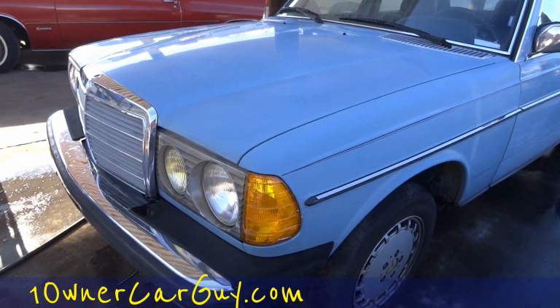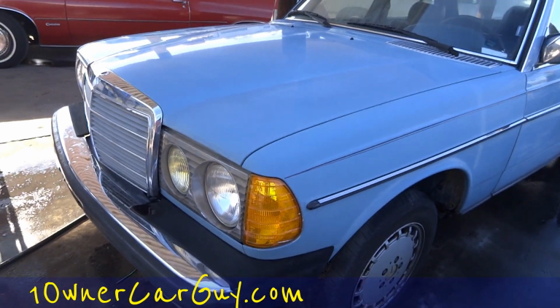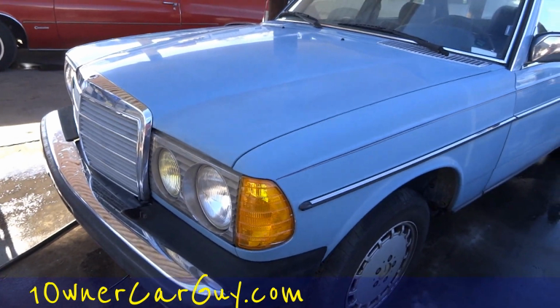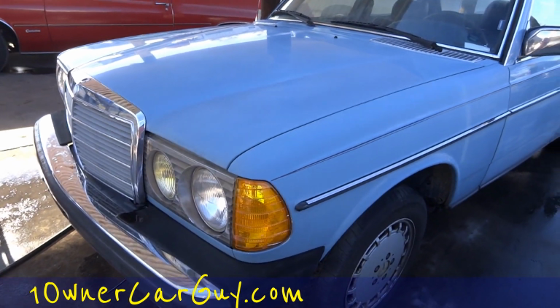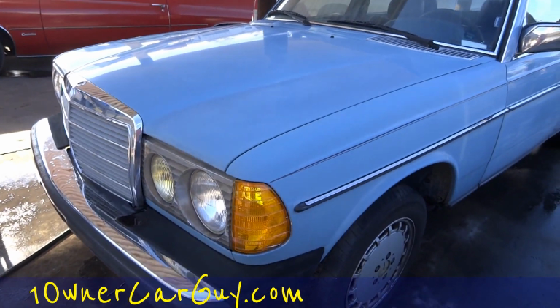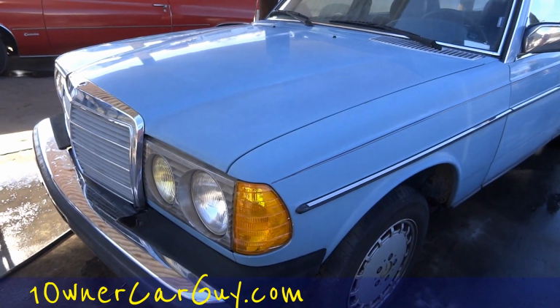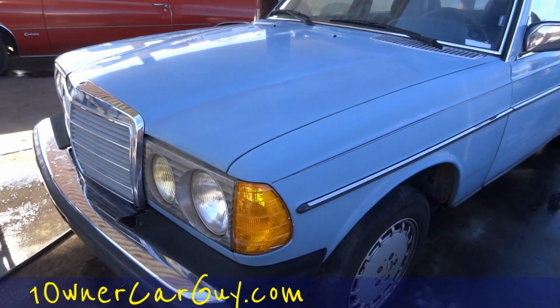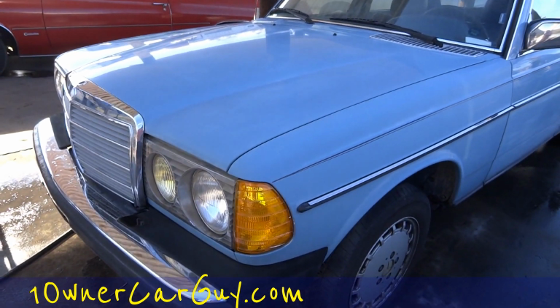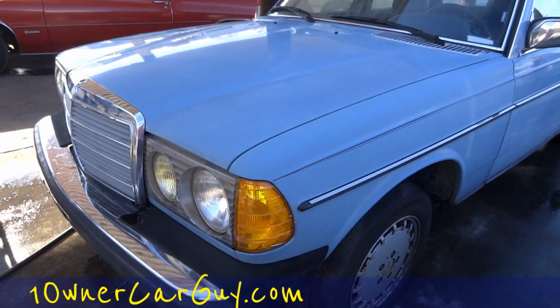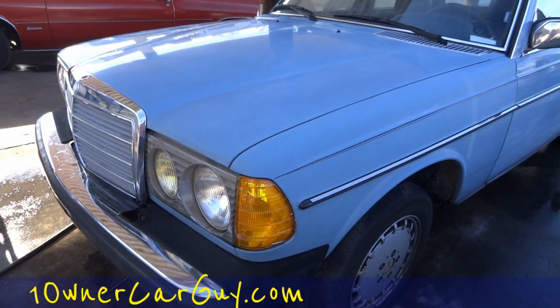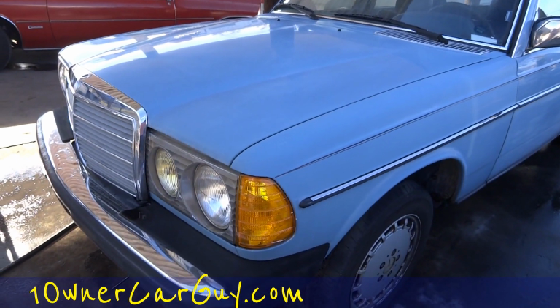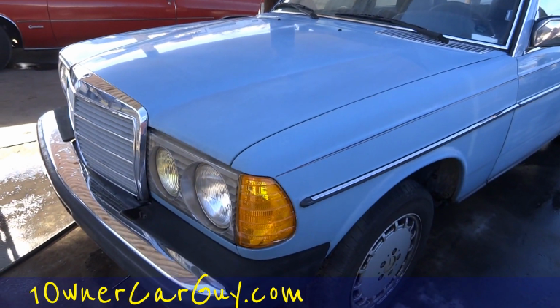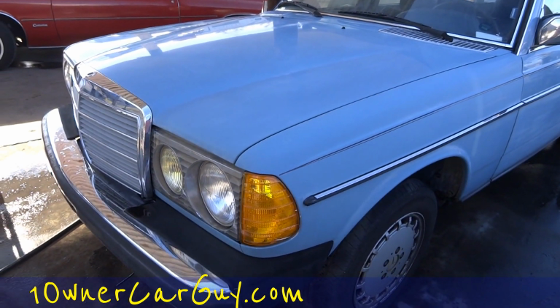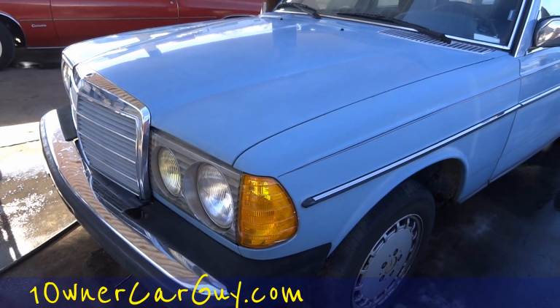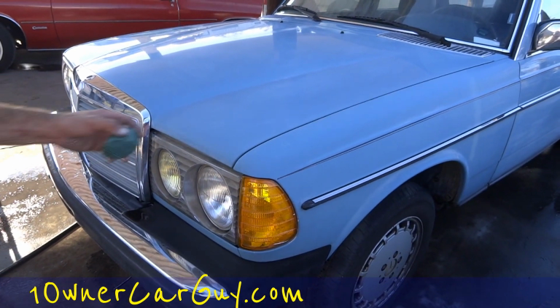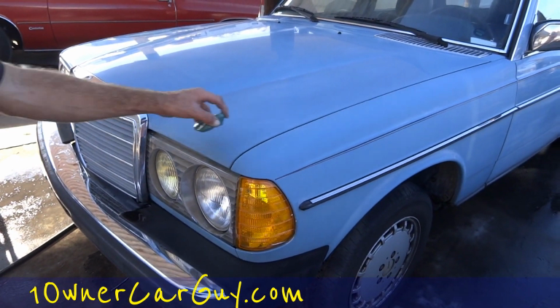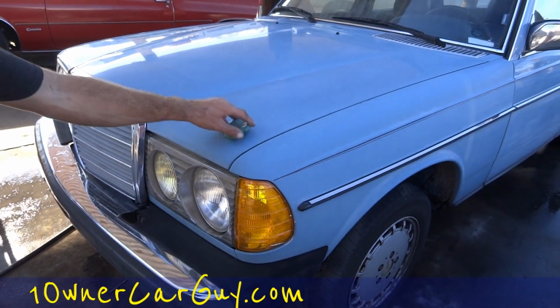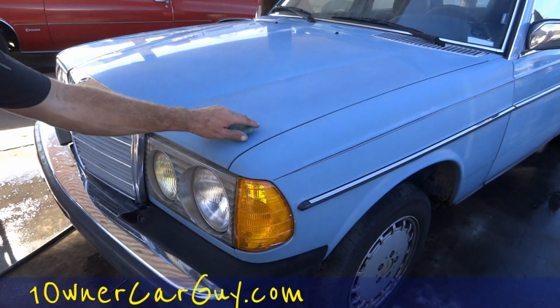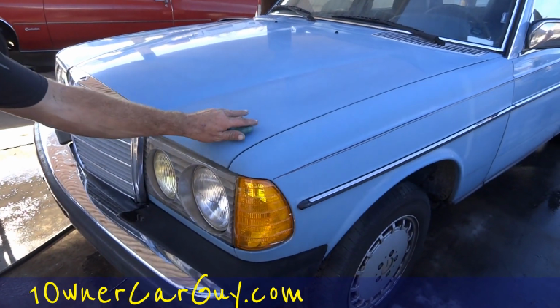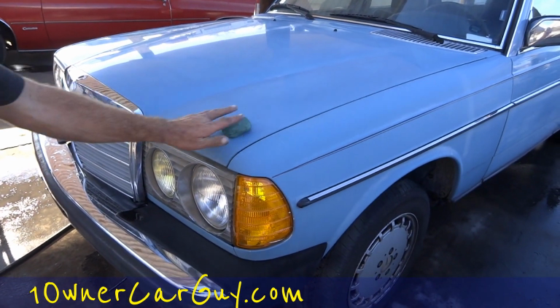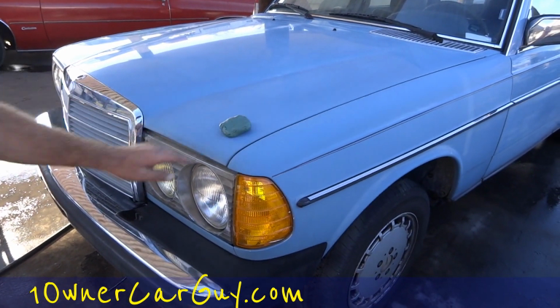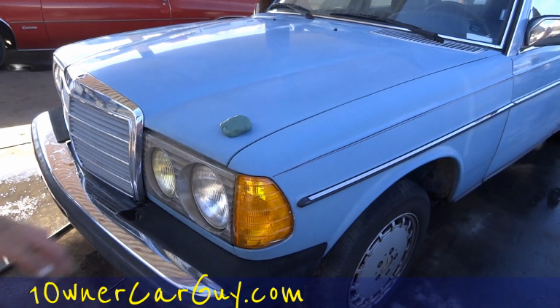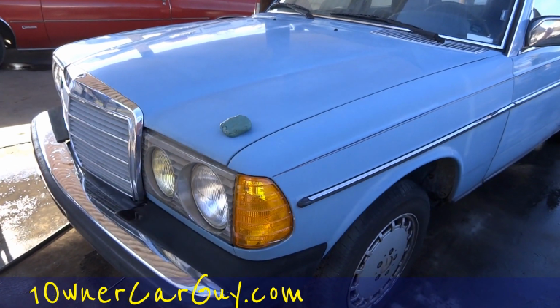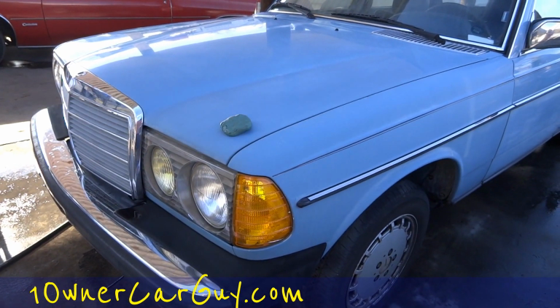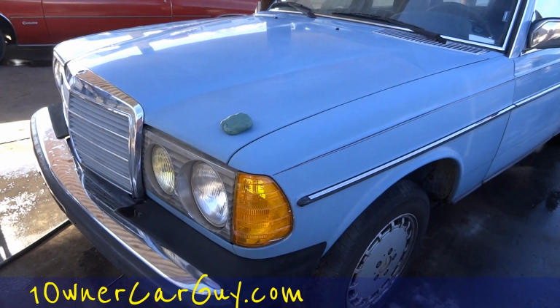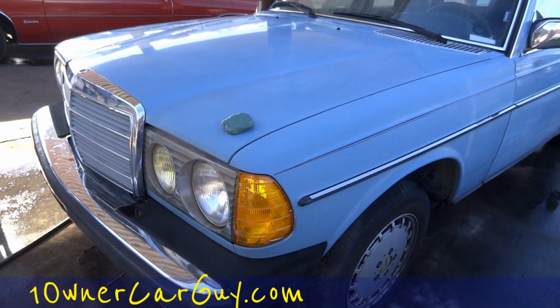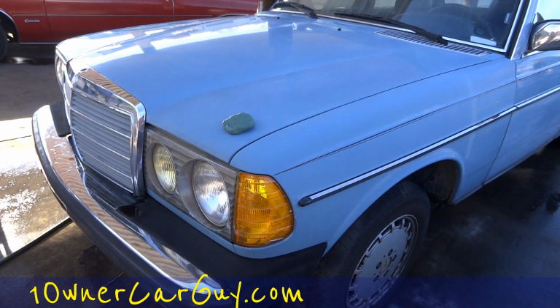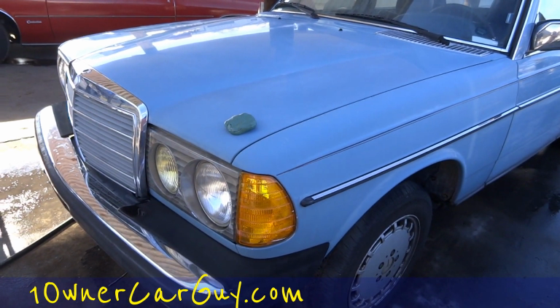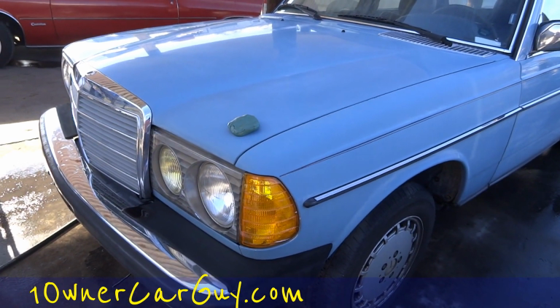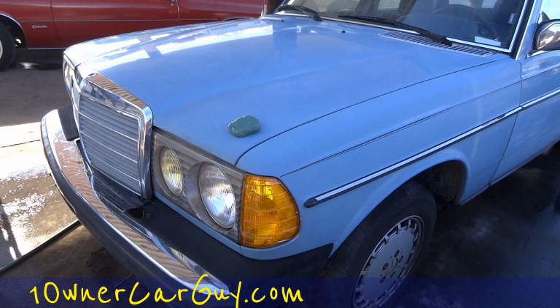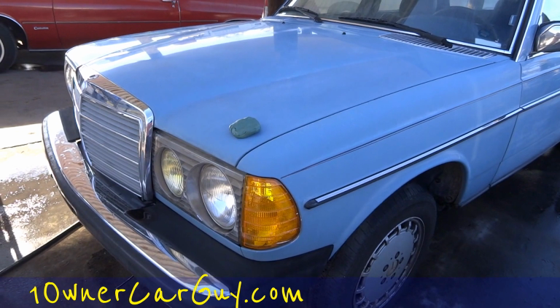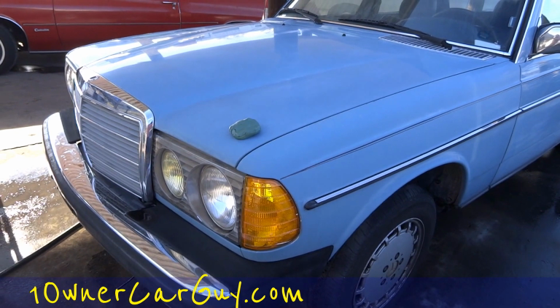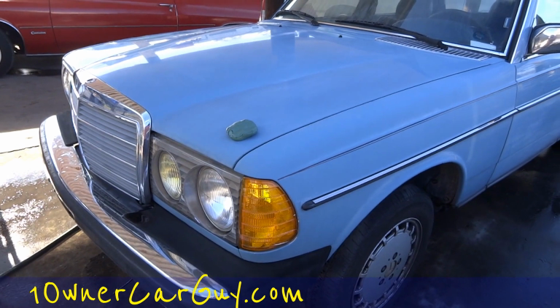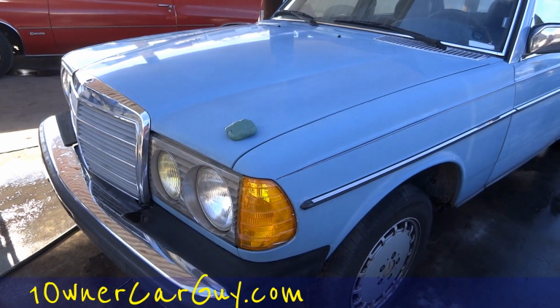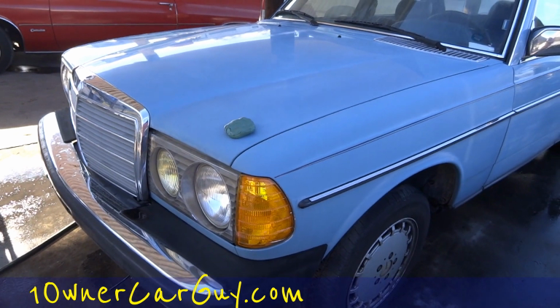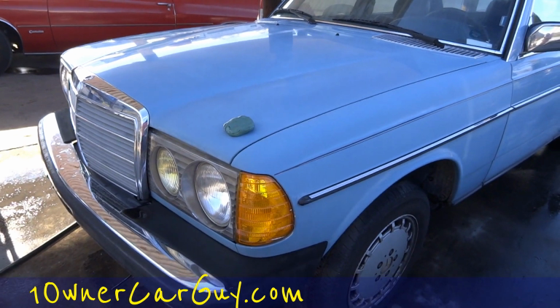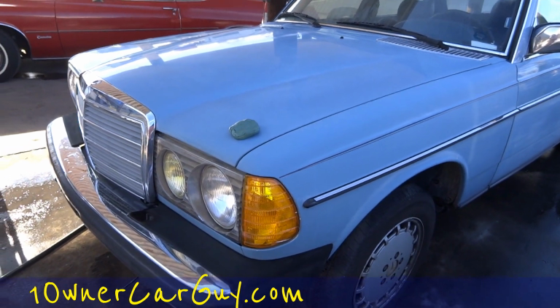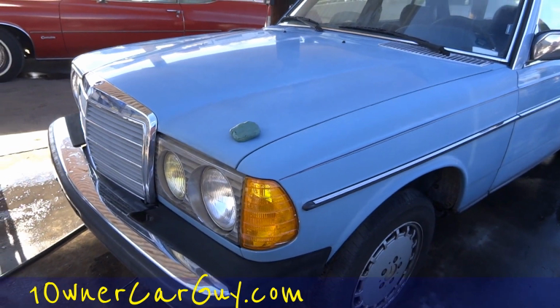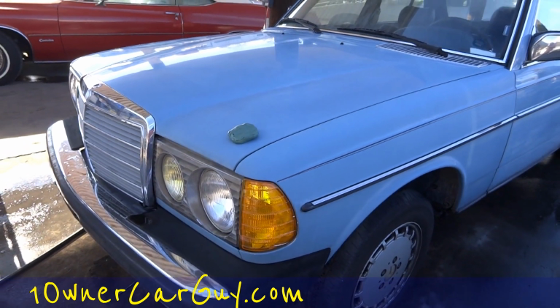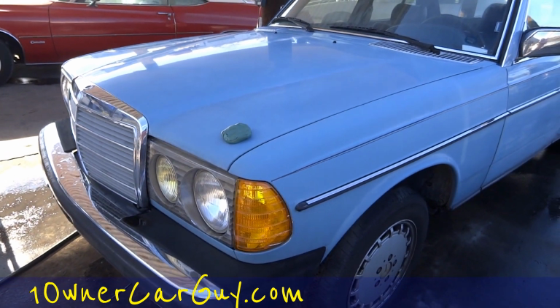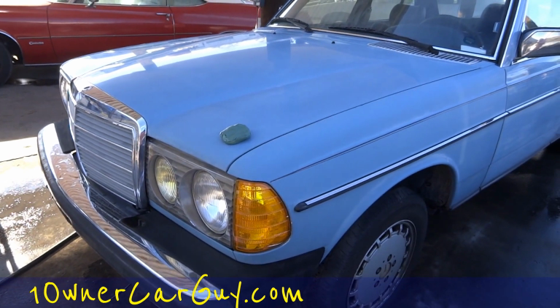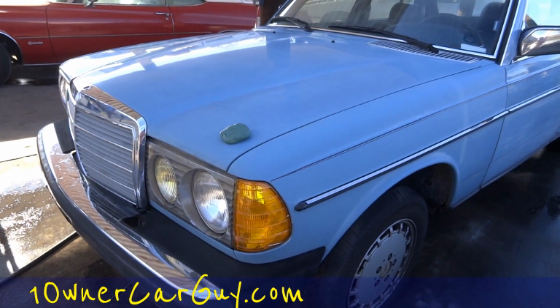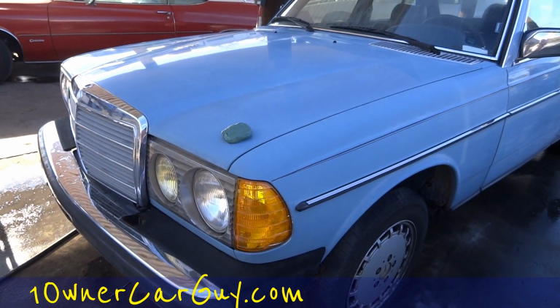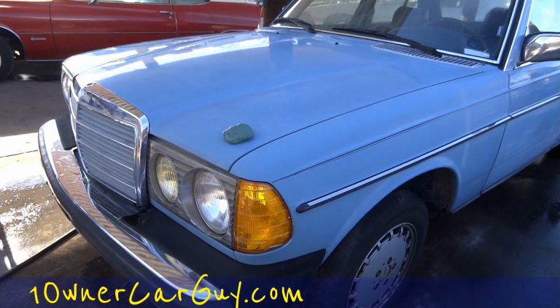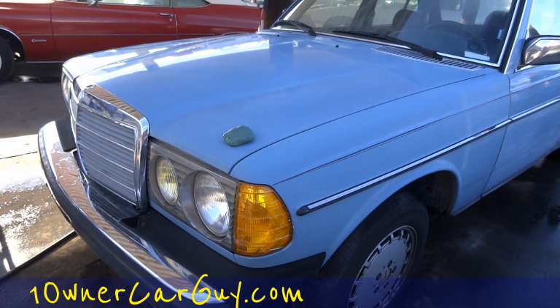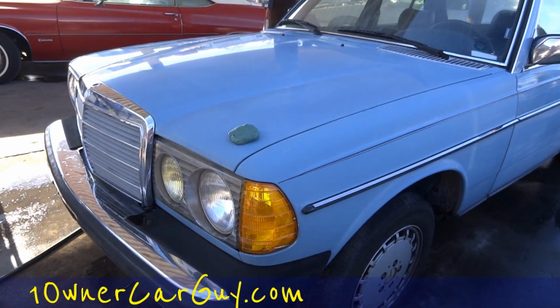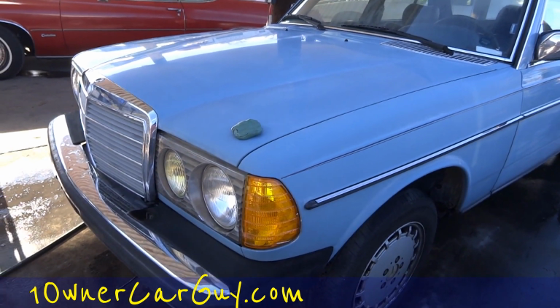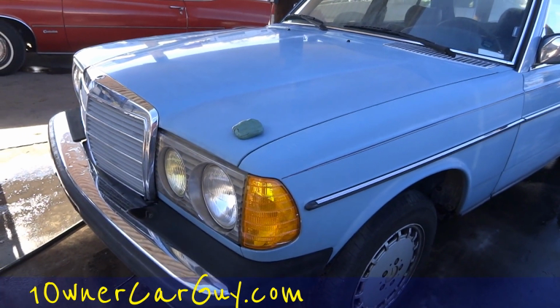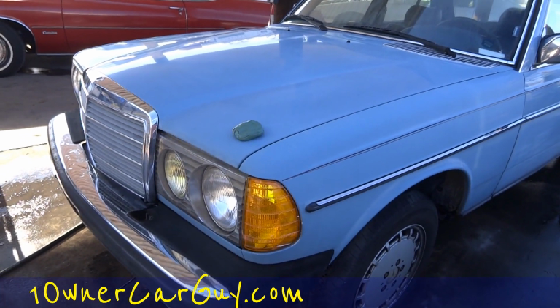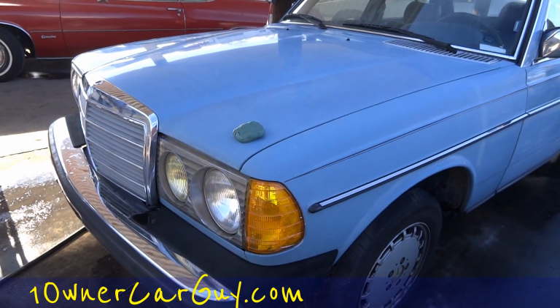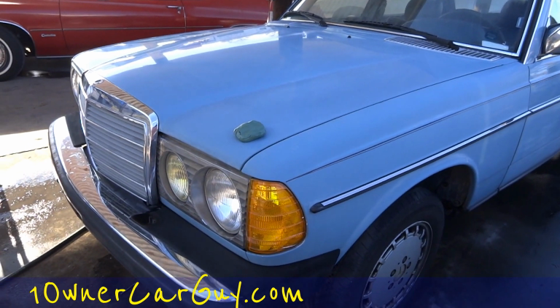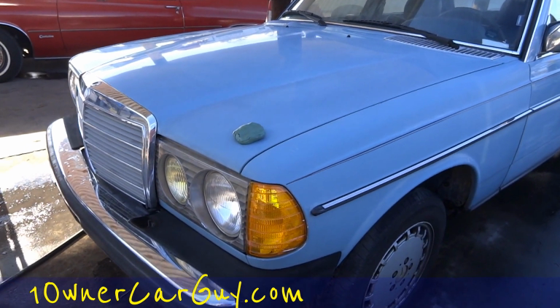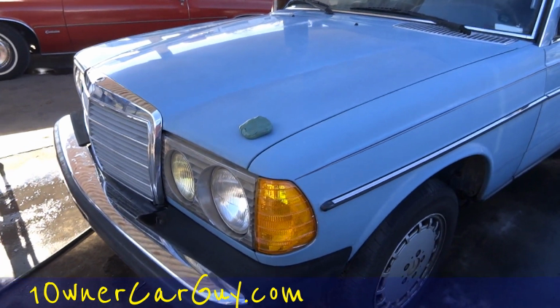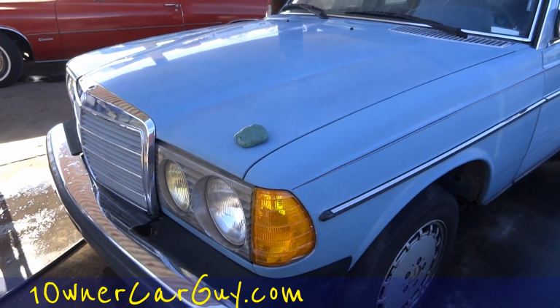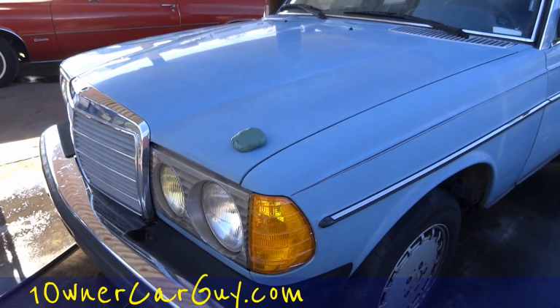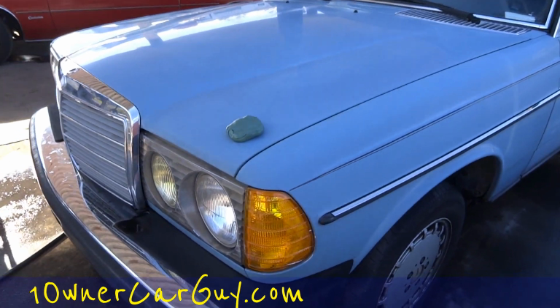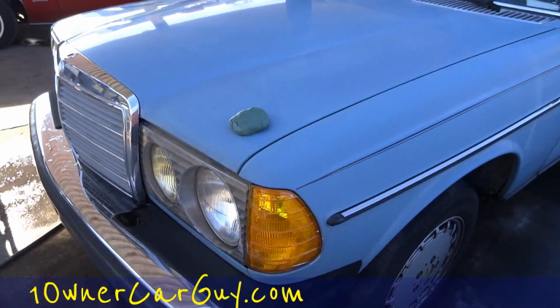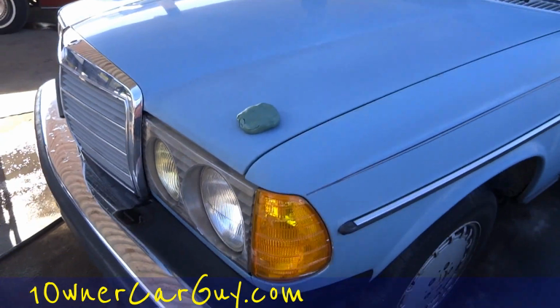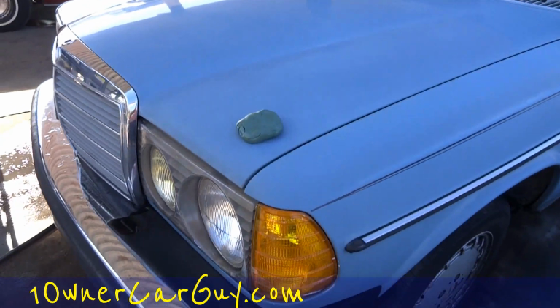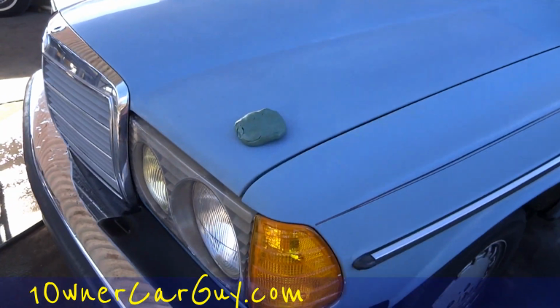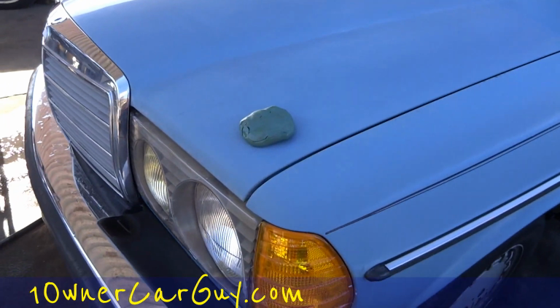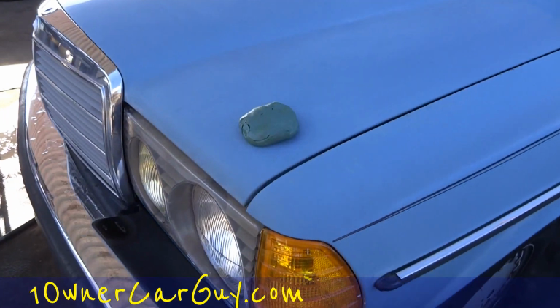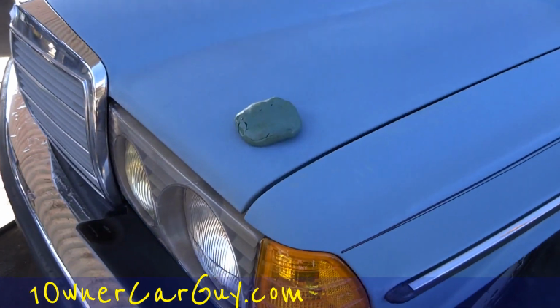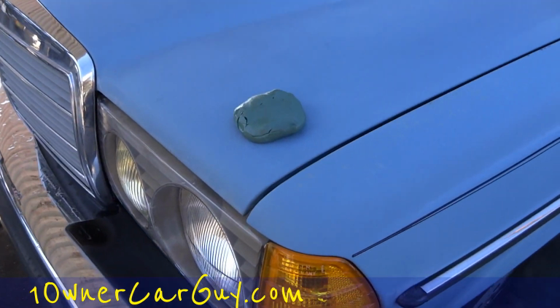OneOwnerCarGuy, OneOwnerCarGuy.com, and we got the clay bar here, and we're going to show you a little clay bar on a car. Clay bar on a car, that's right.